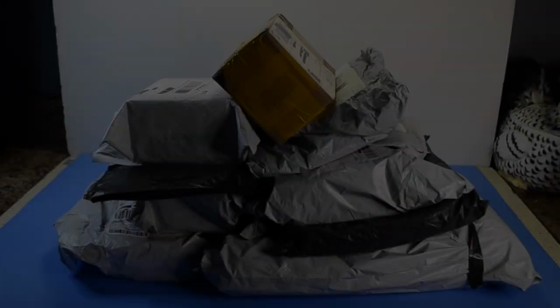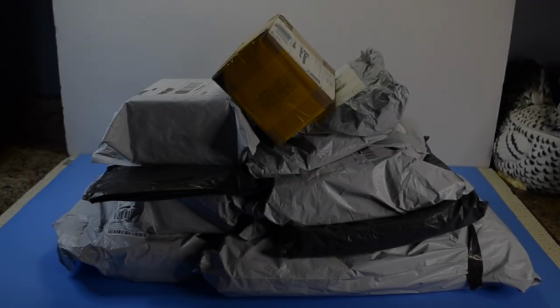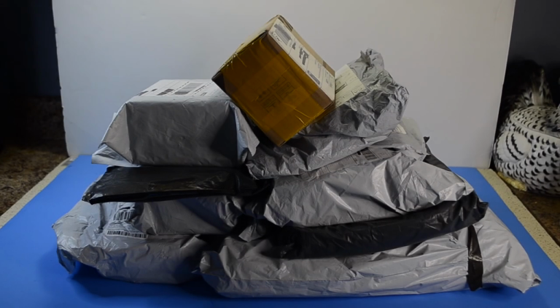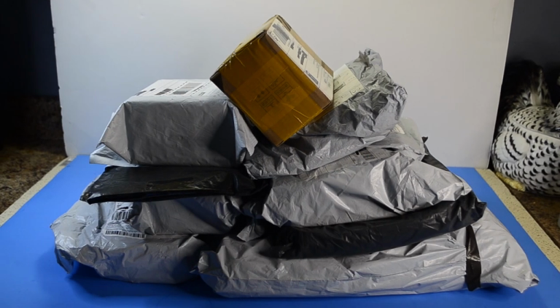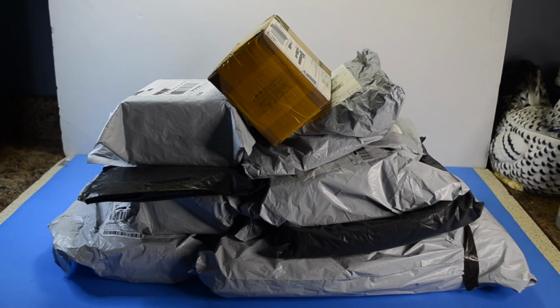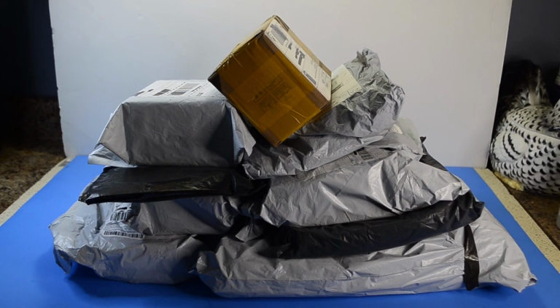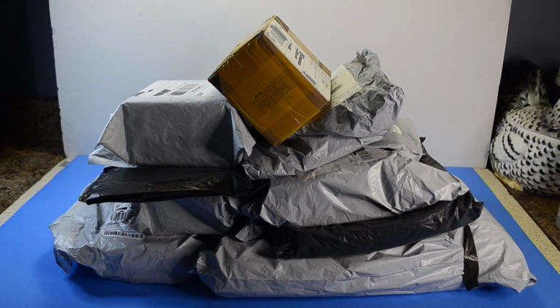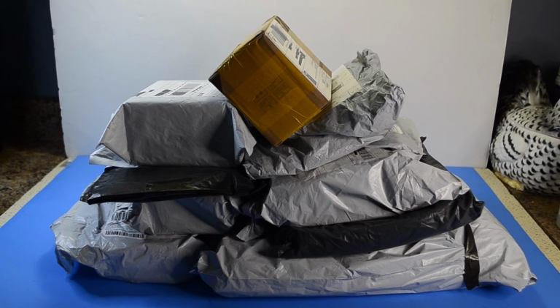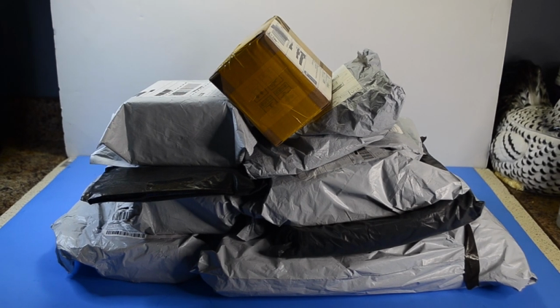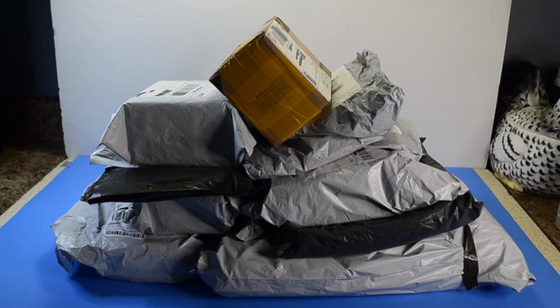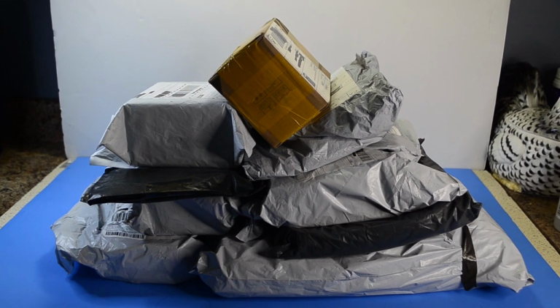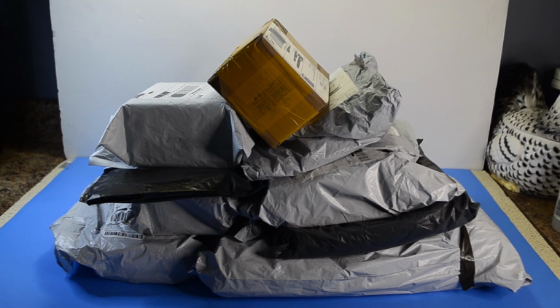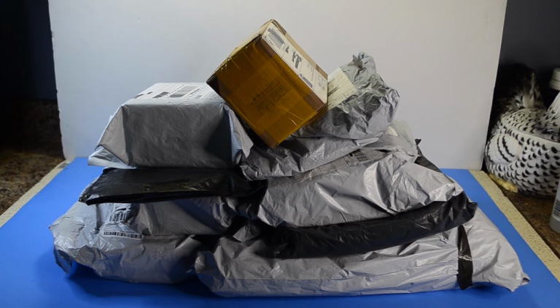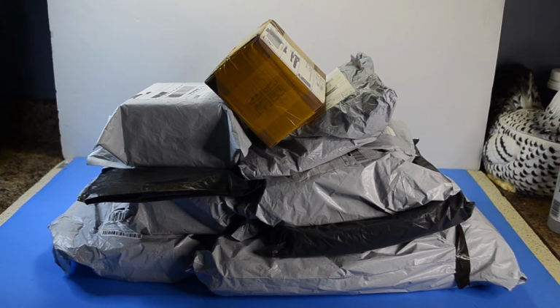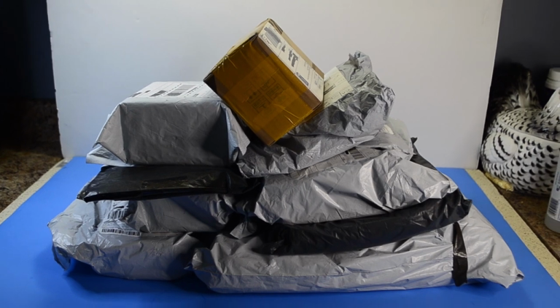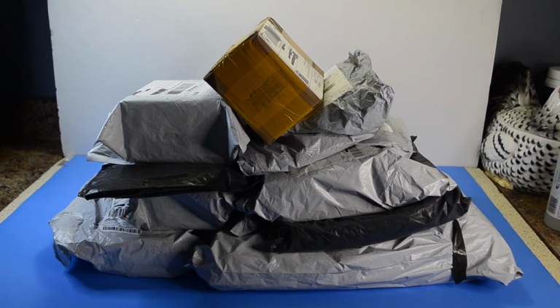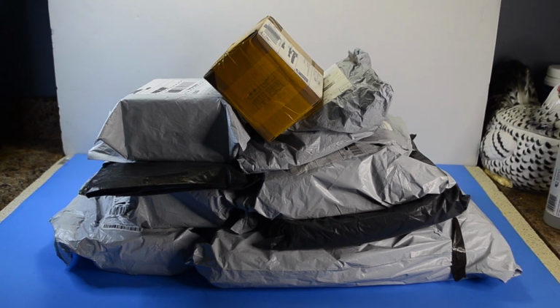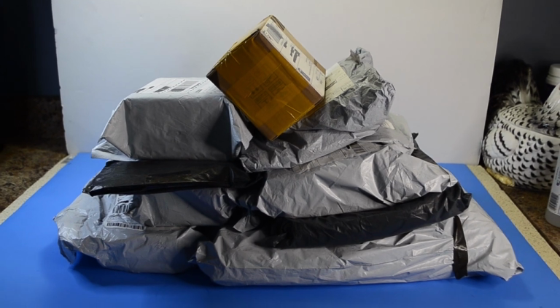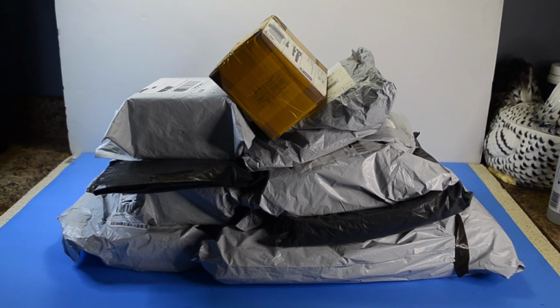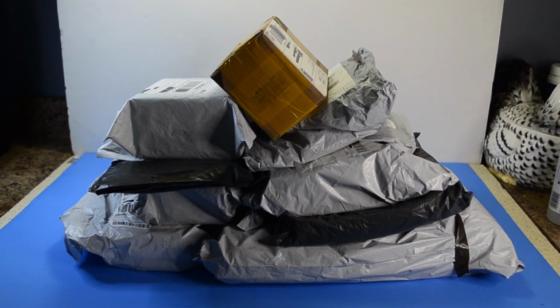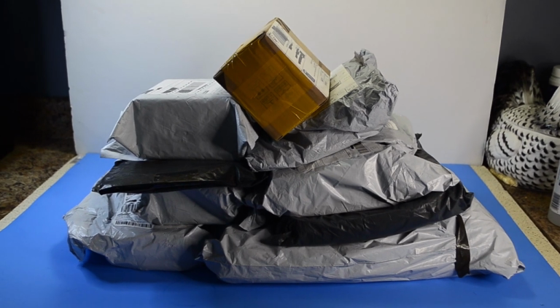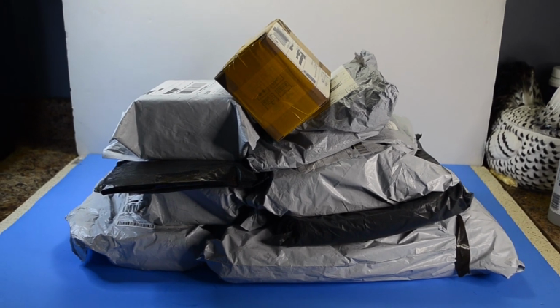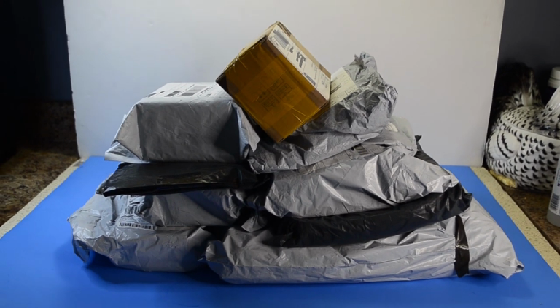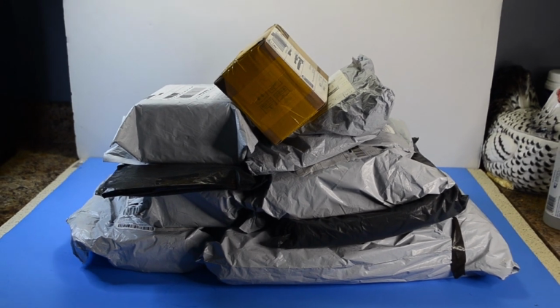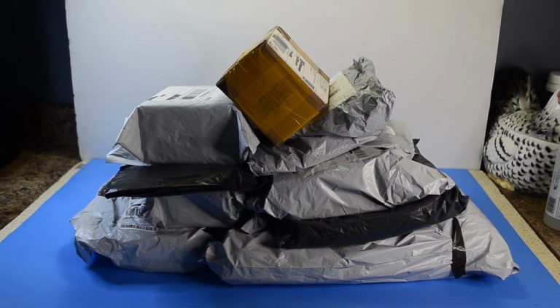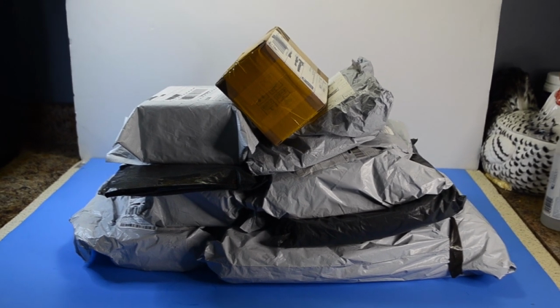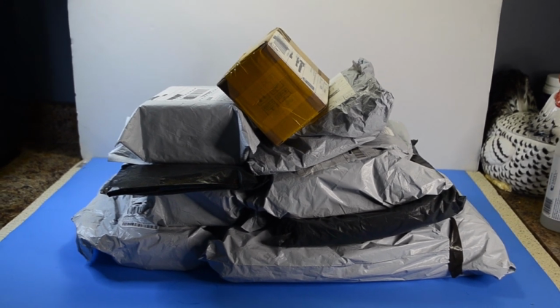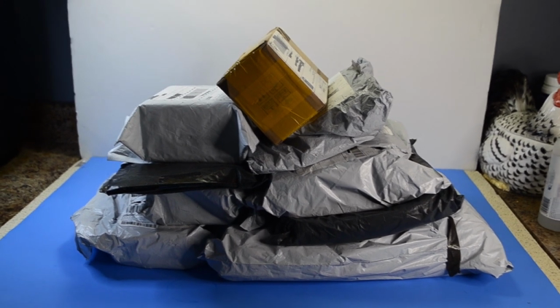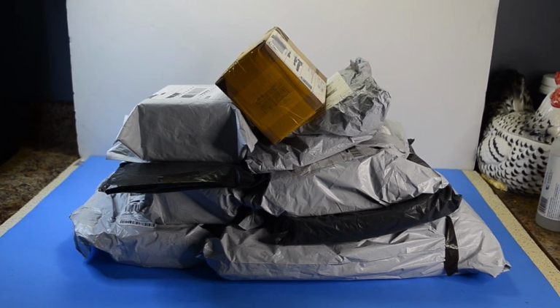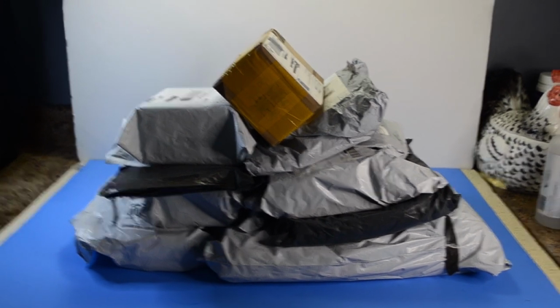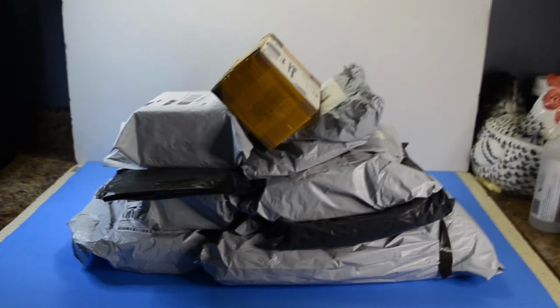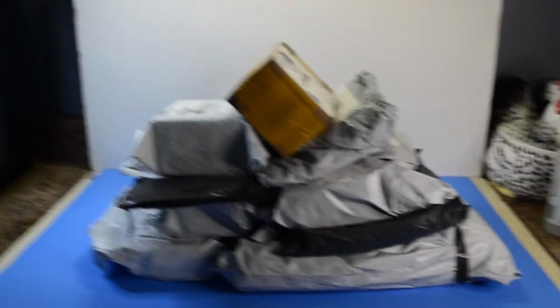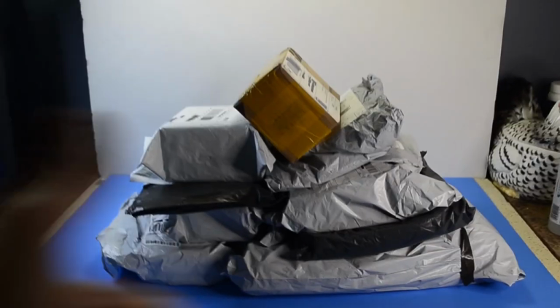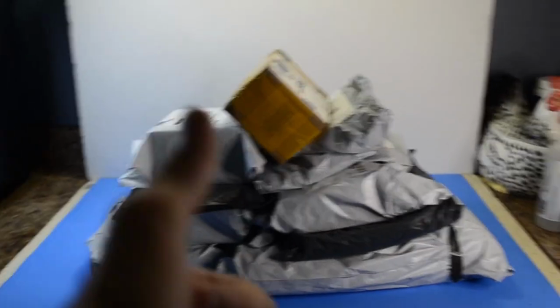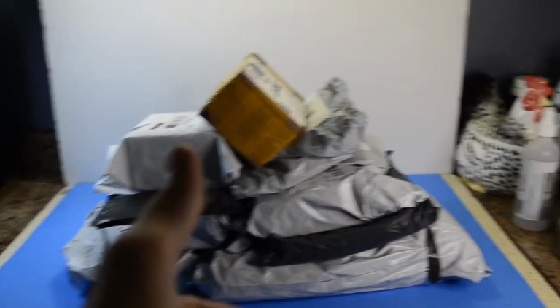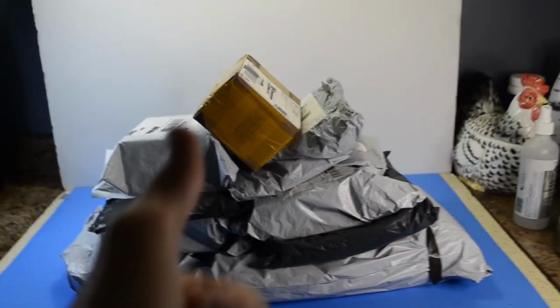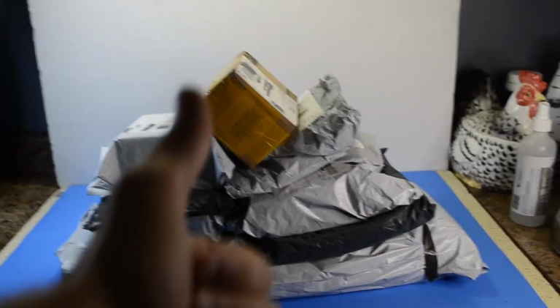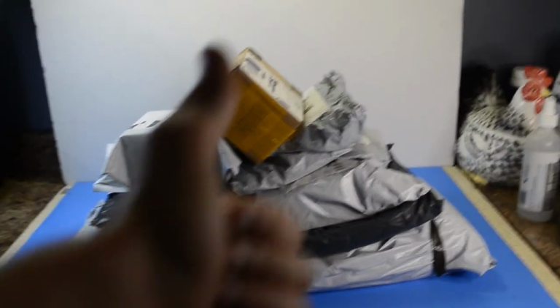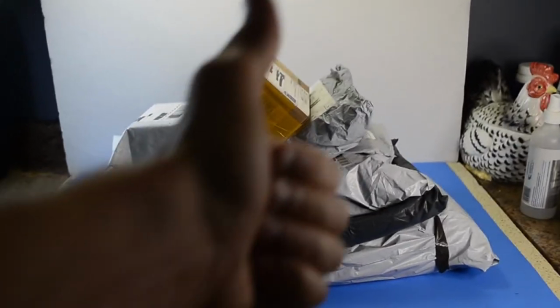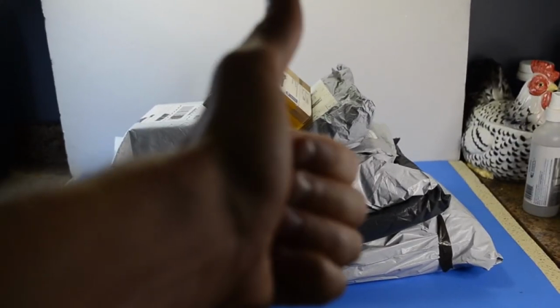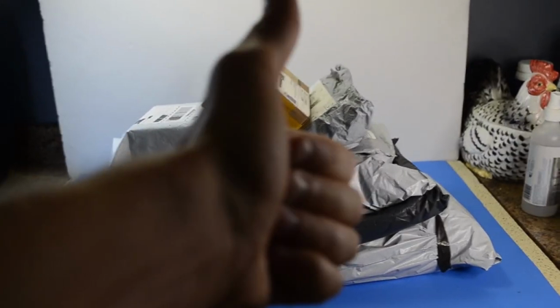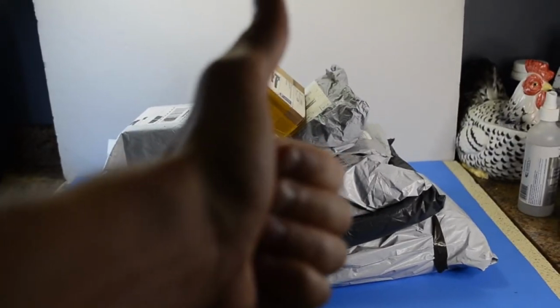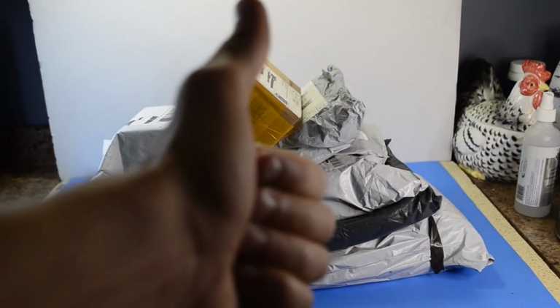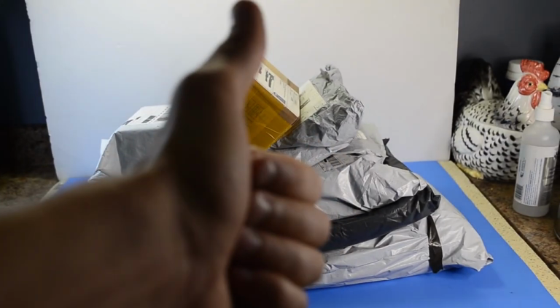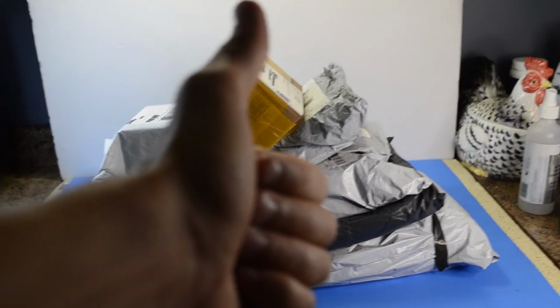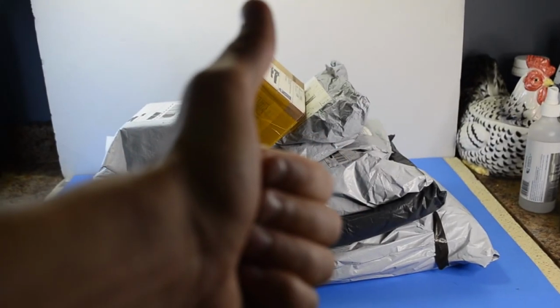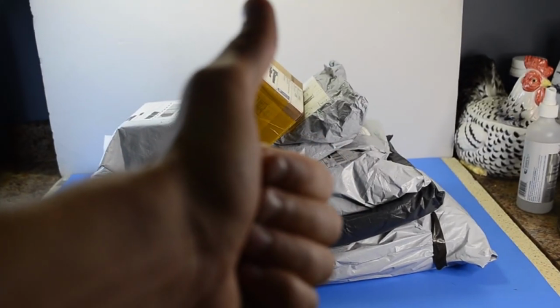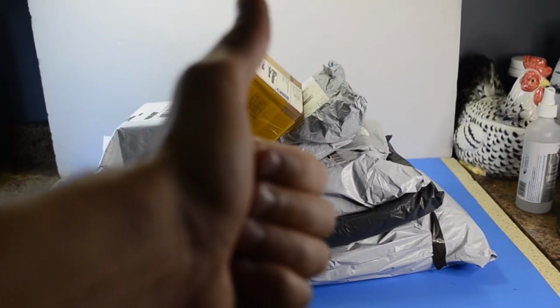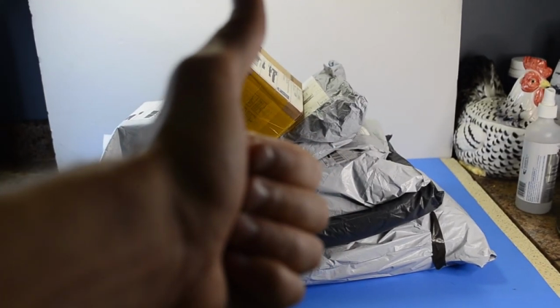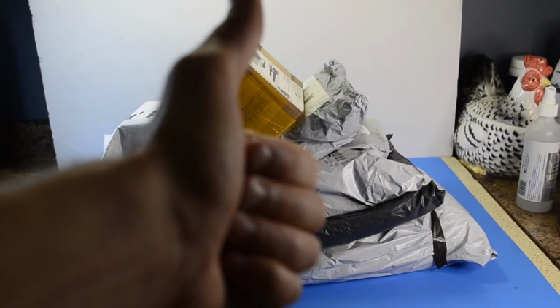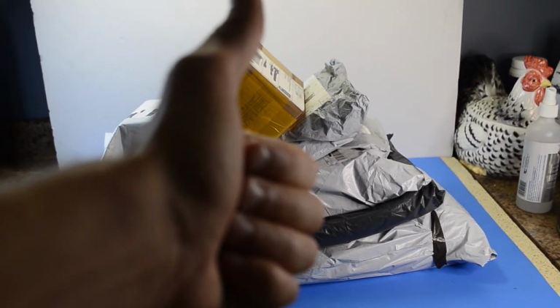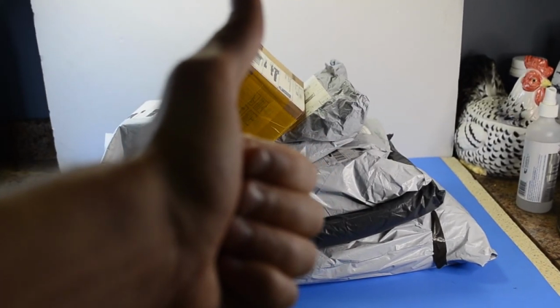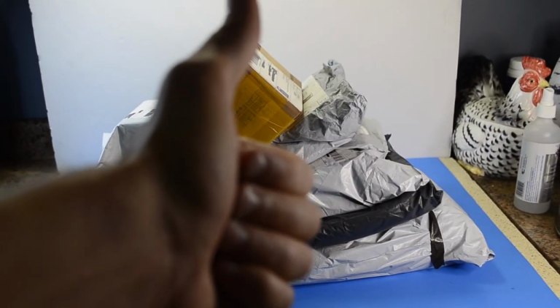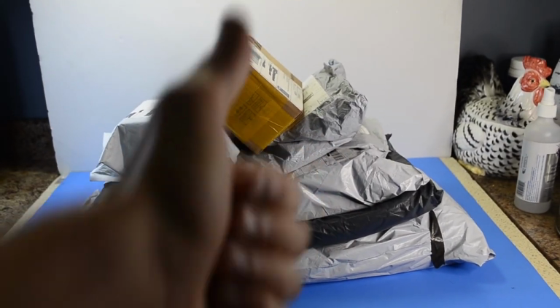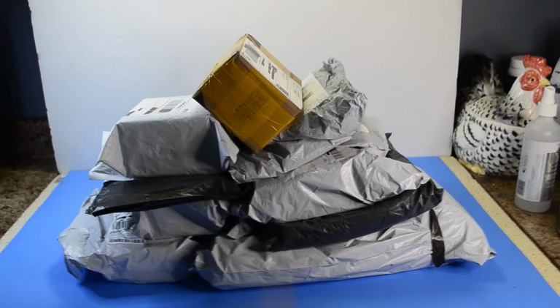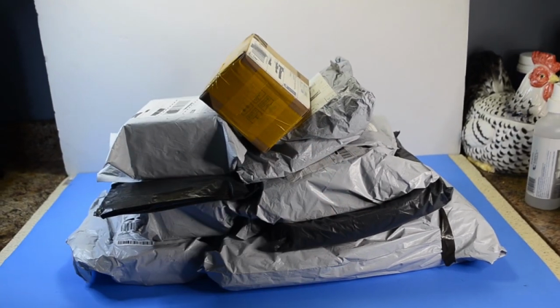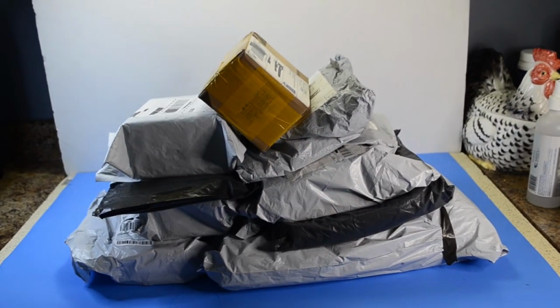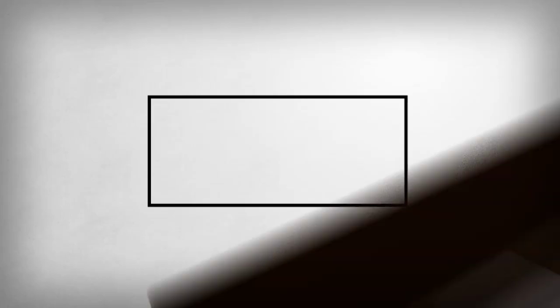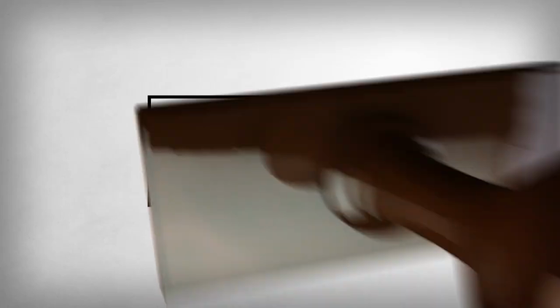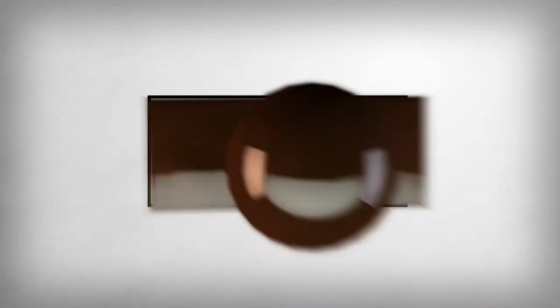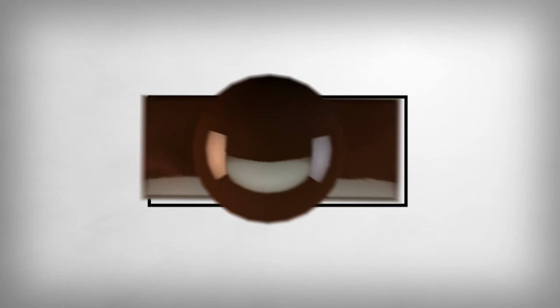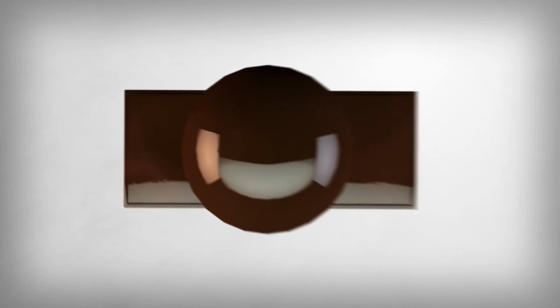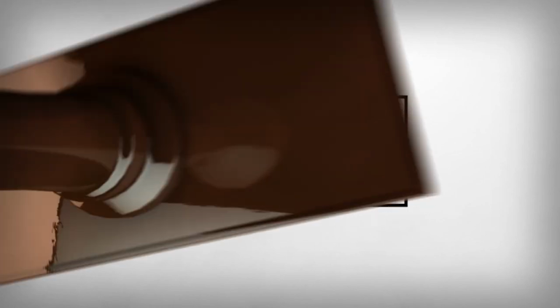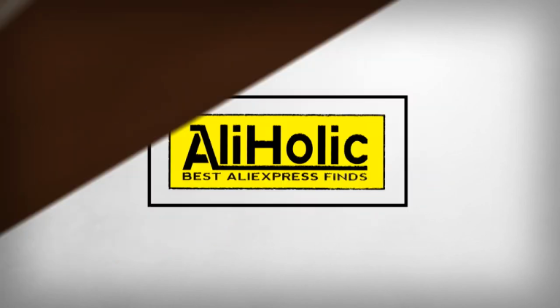What's up, hello, bonjour, my dear Aliholics! I've received a whole ton of different AliExpress products, which I'm going to unbox for you today.